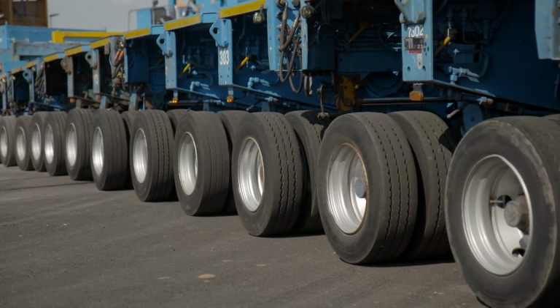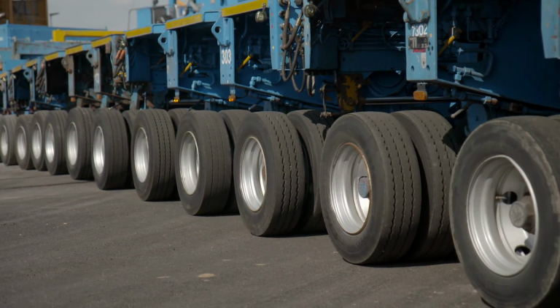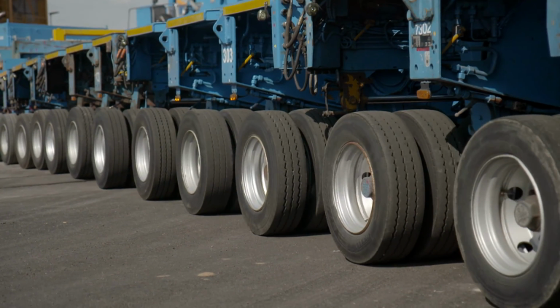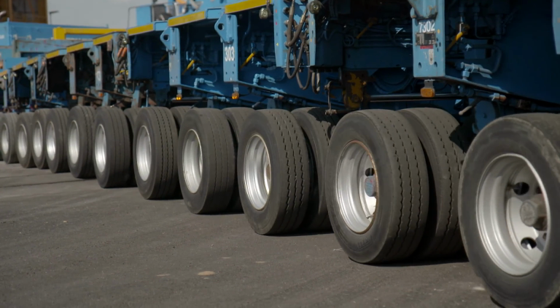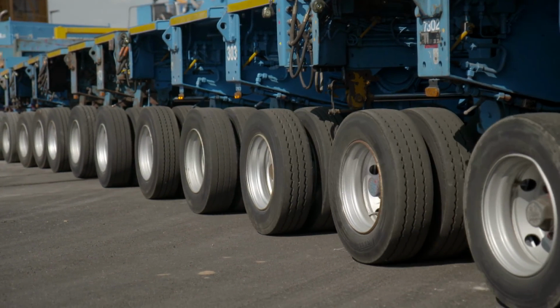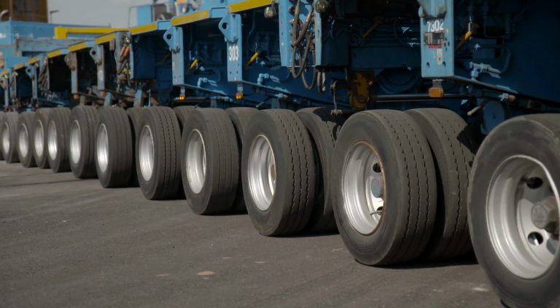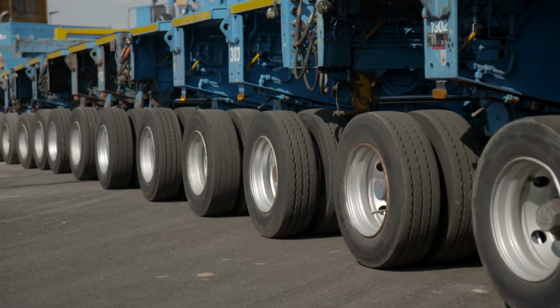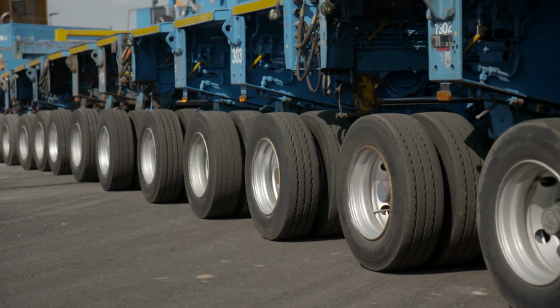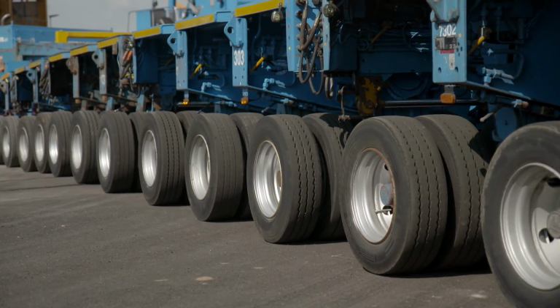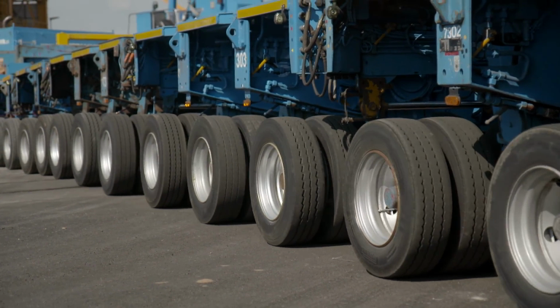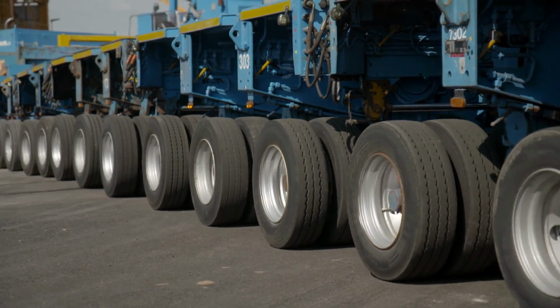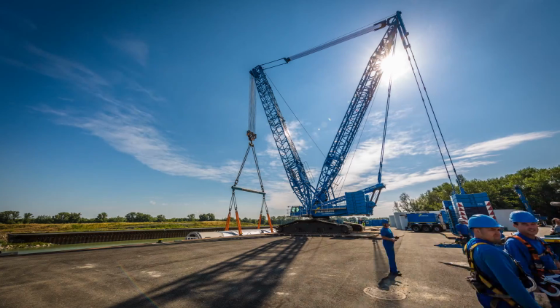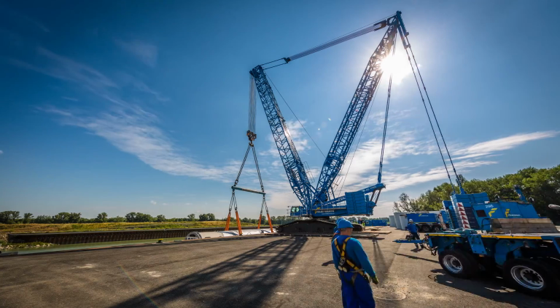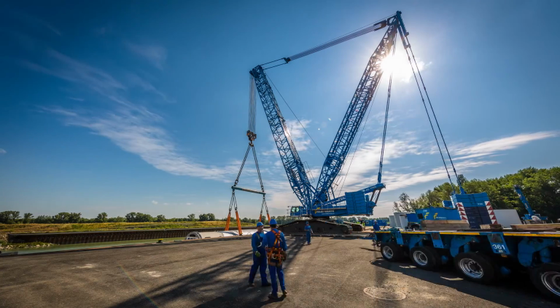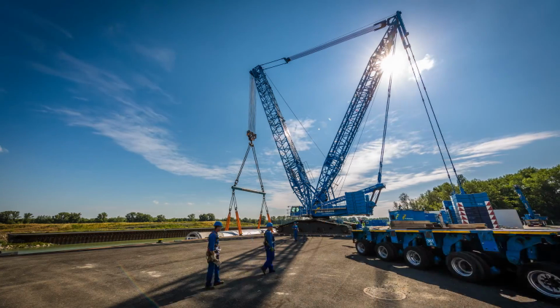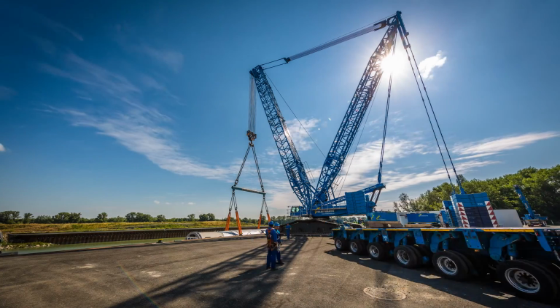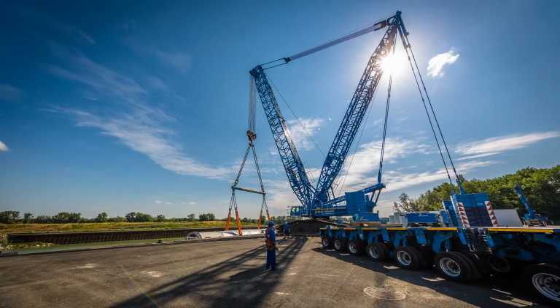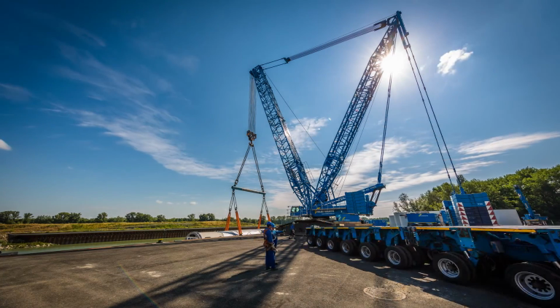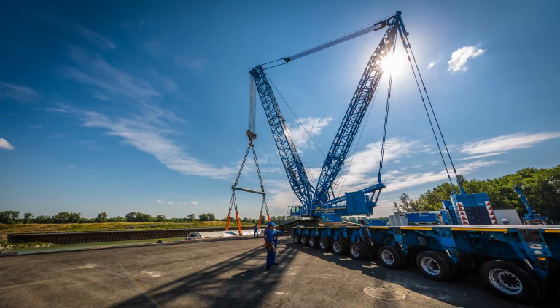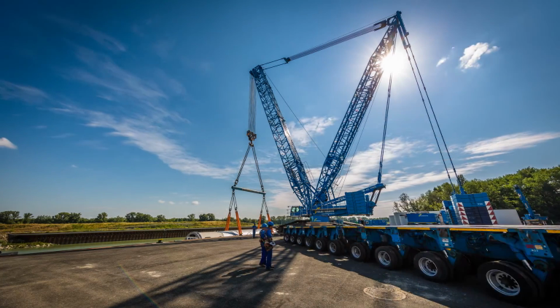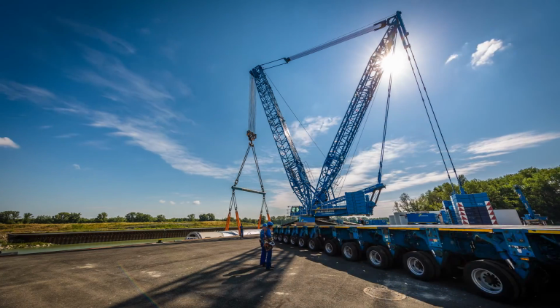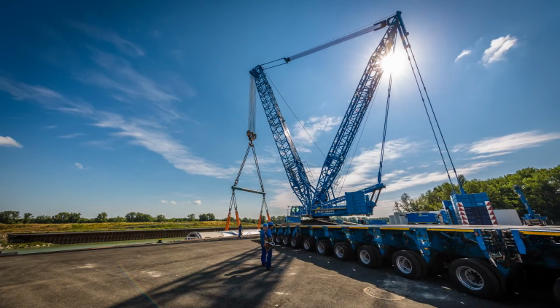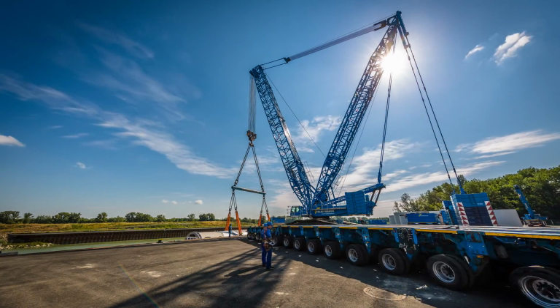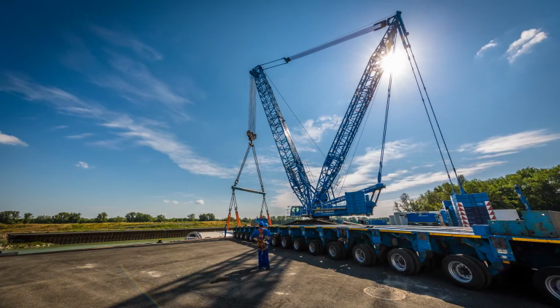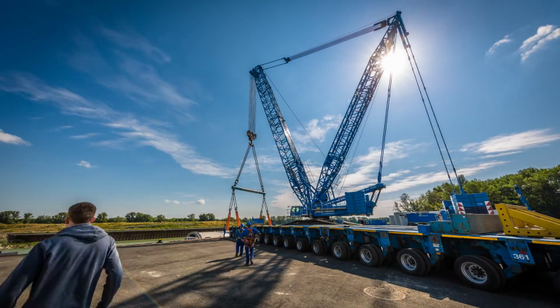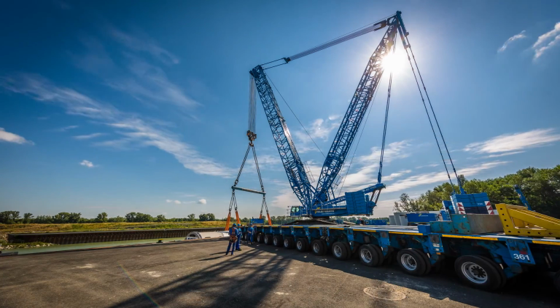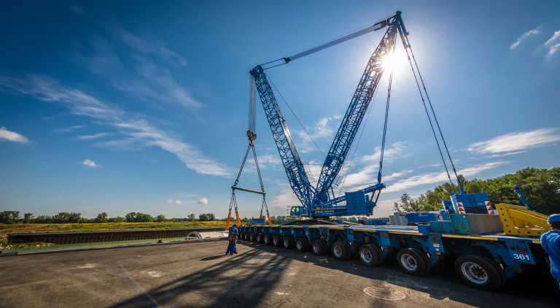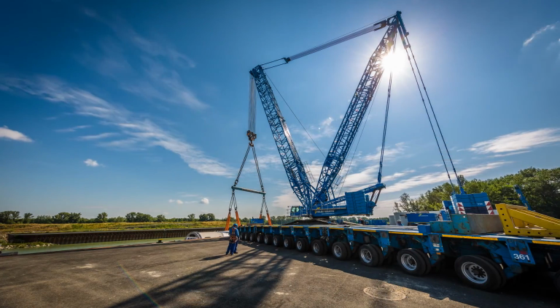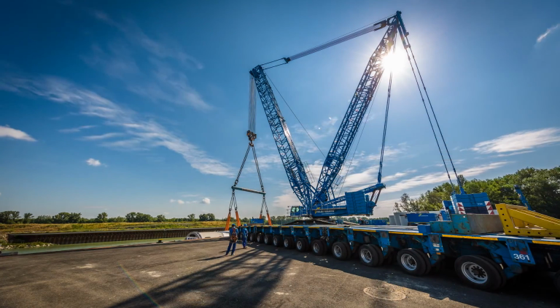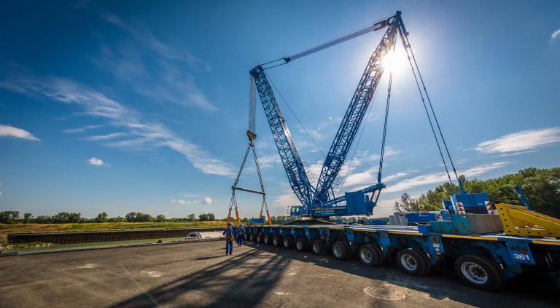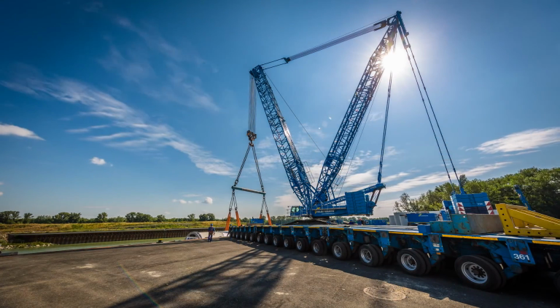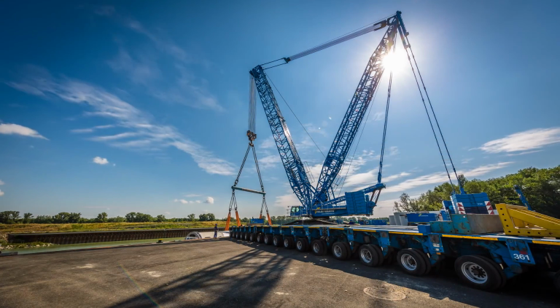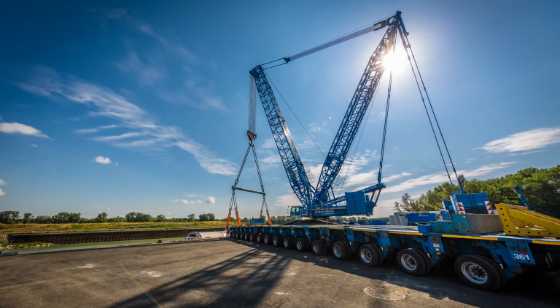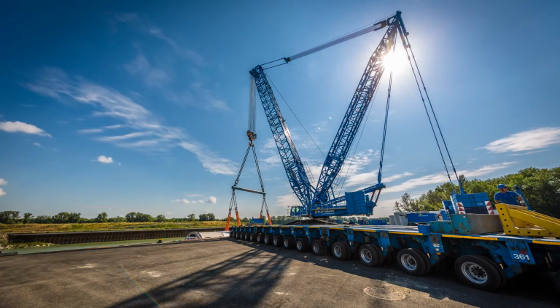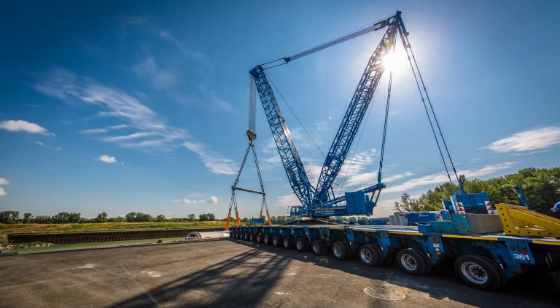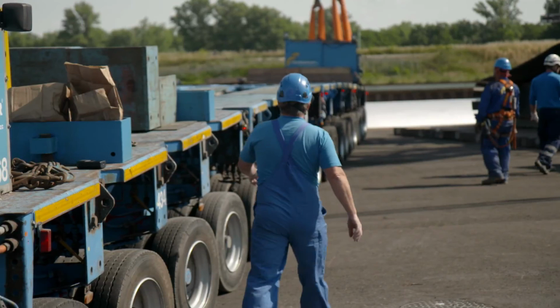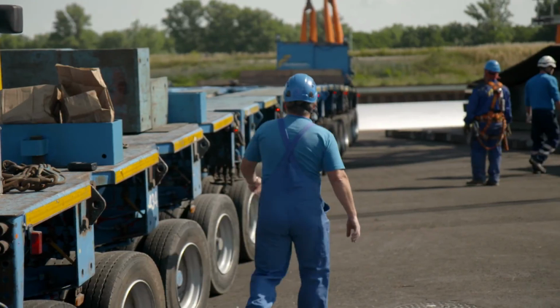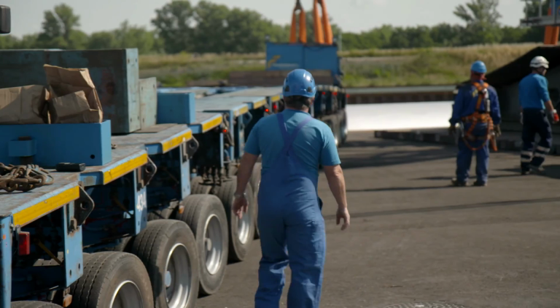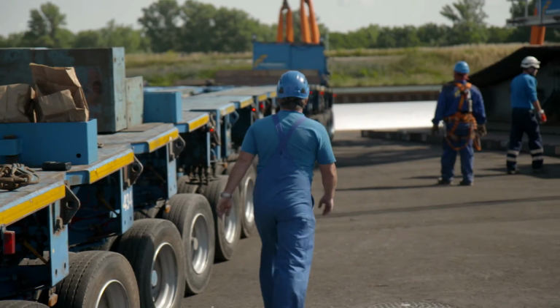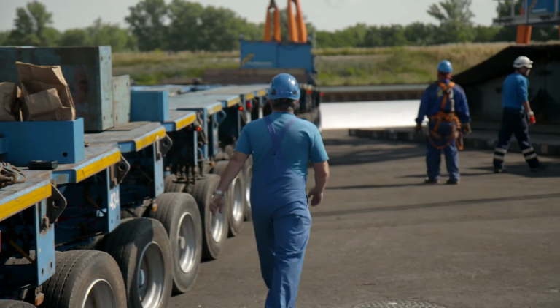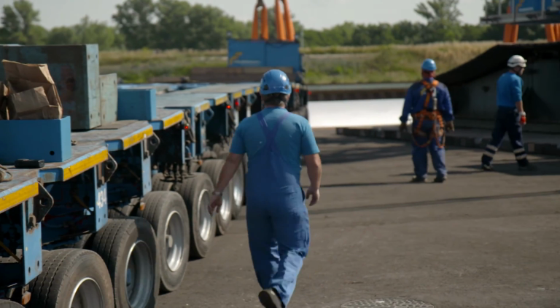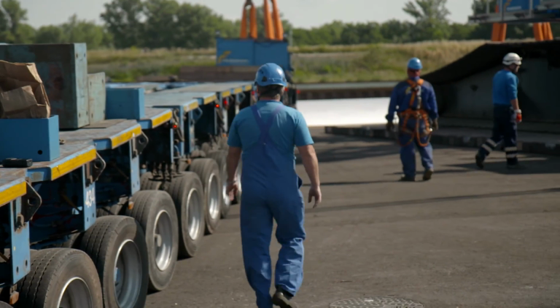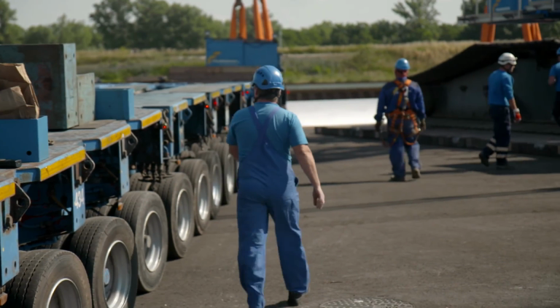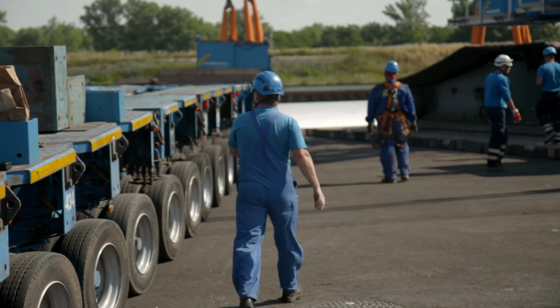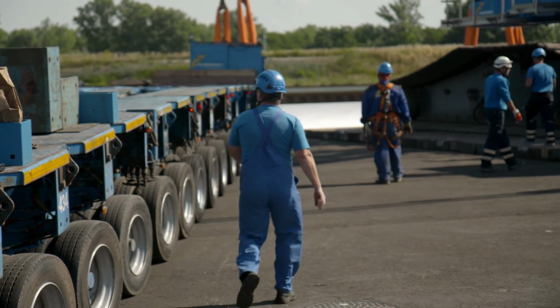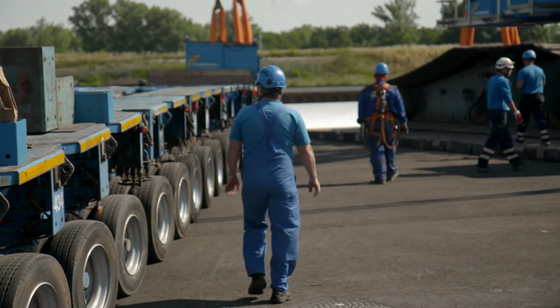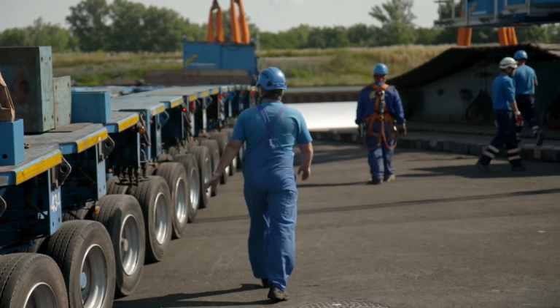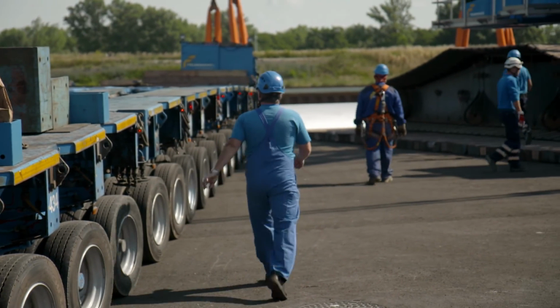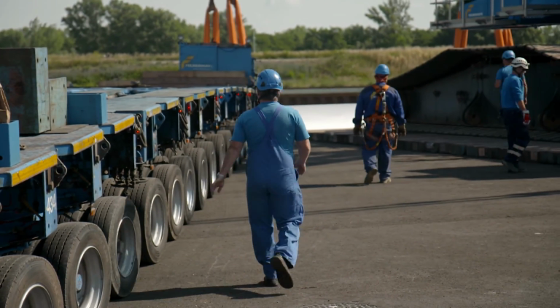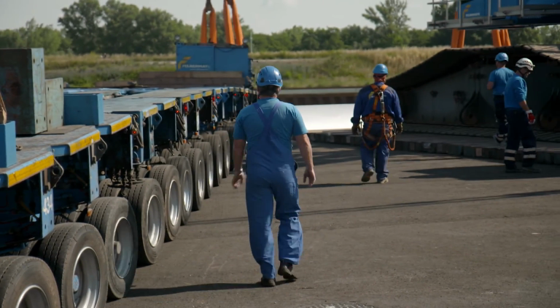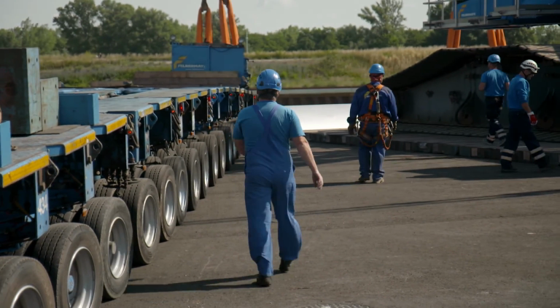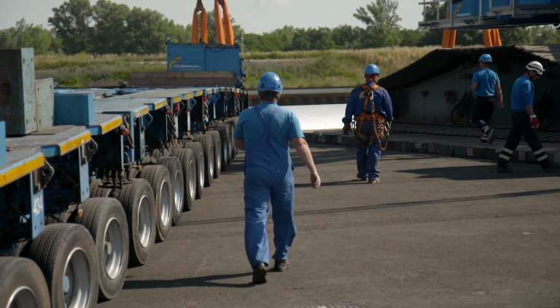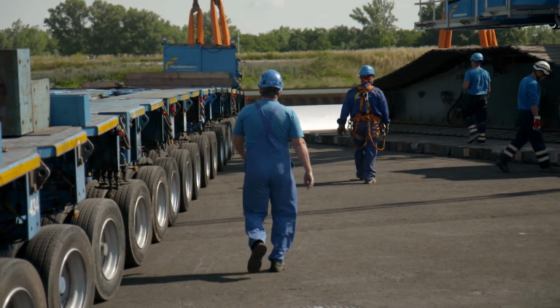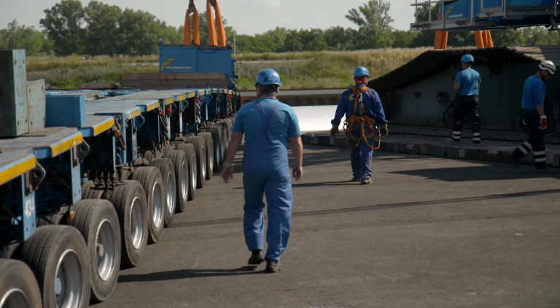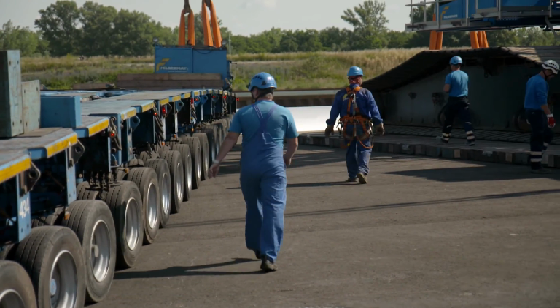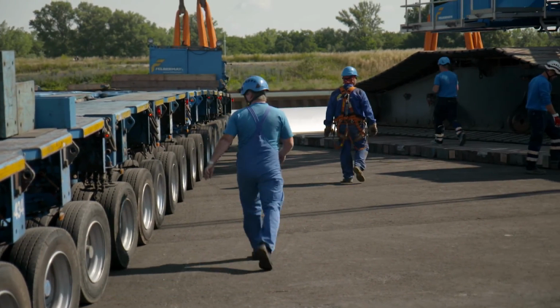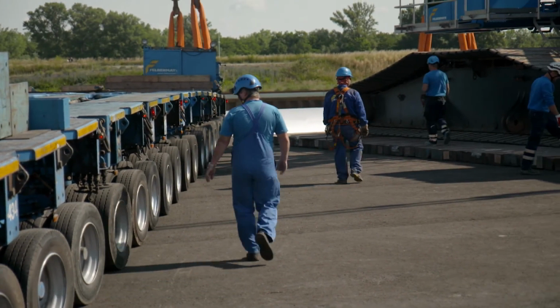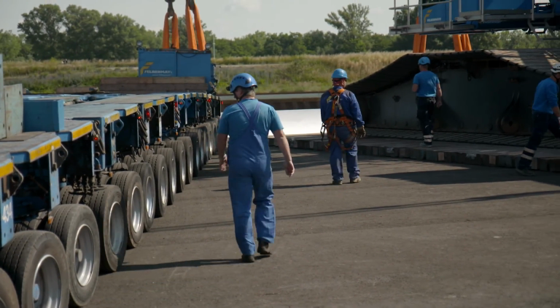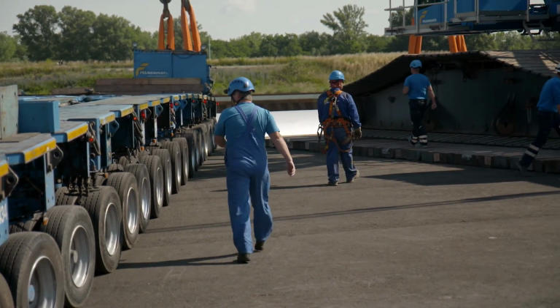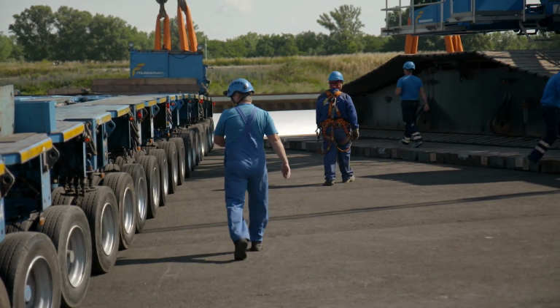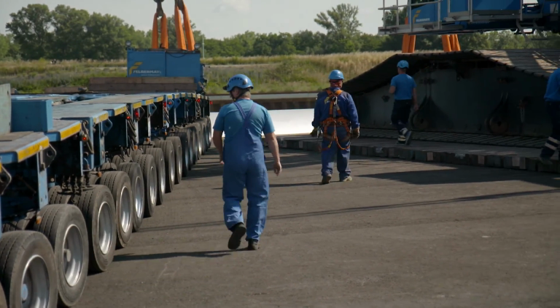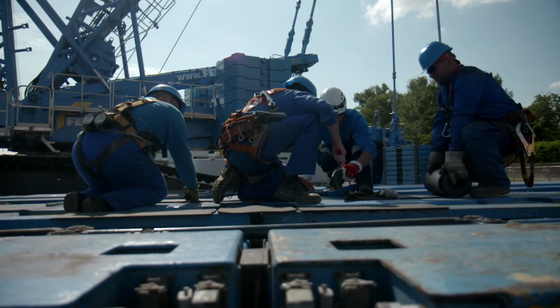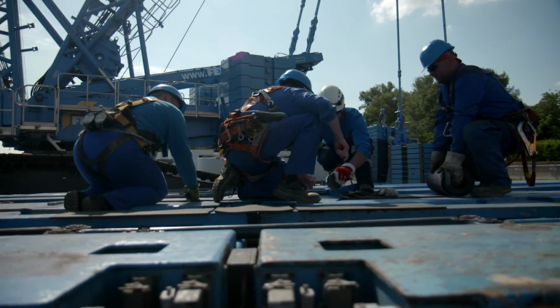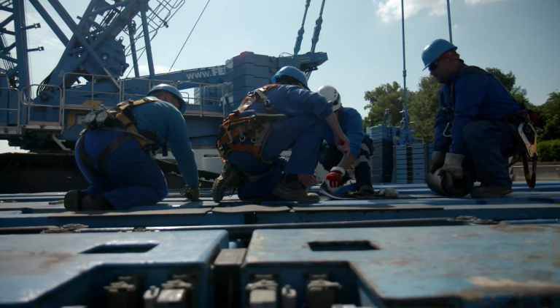However, the crane's arrival and the column's arrival at the heavy cargo centre only marked the beginning of a series of great challenges.